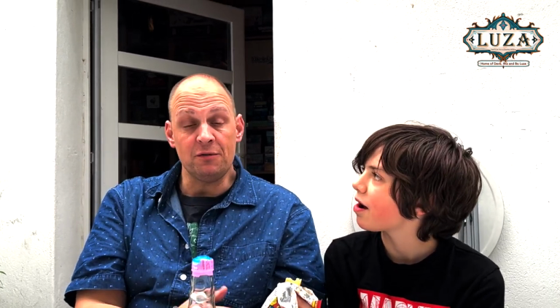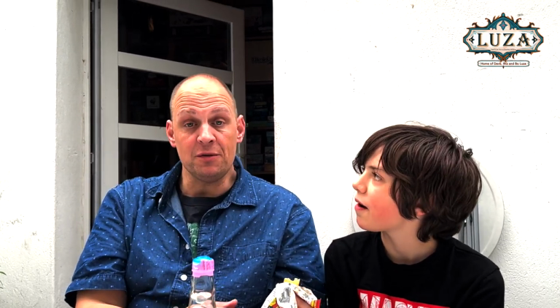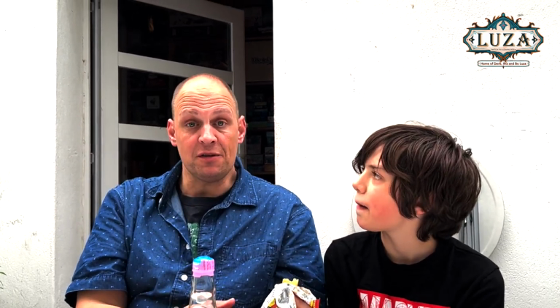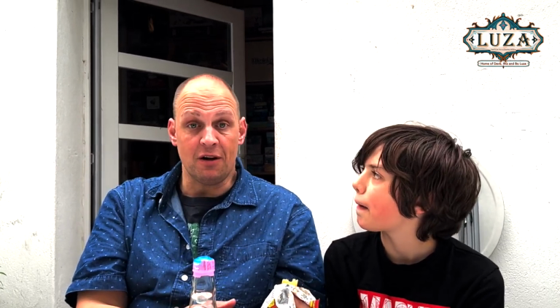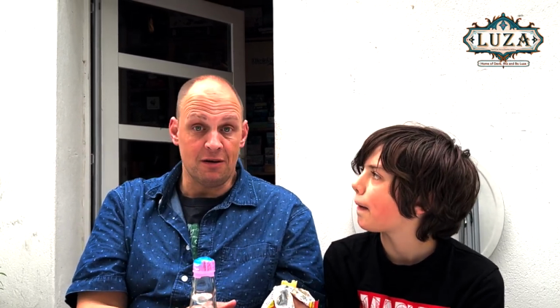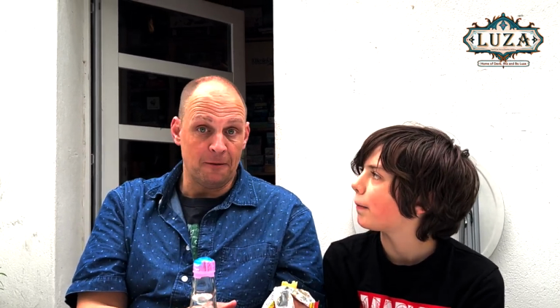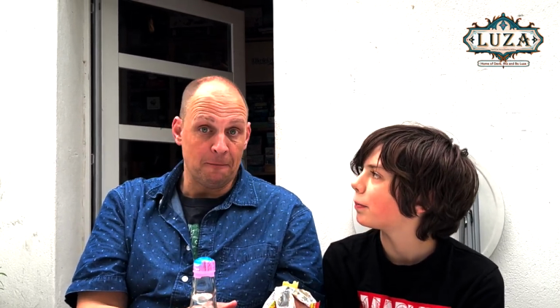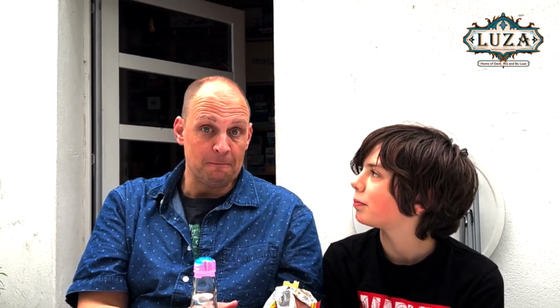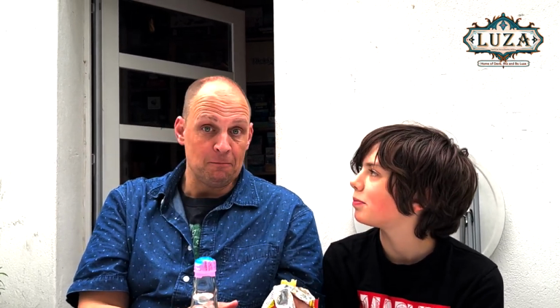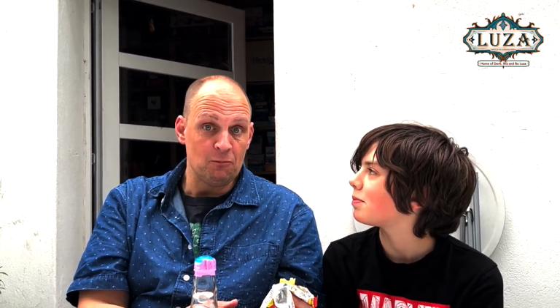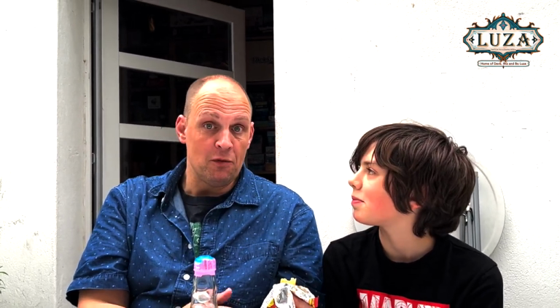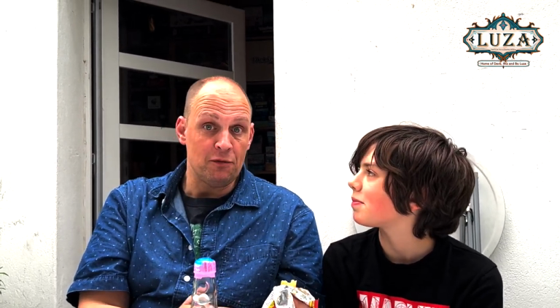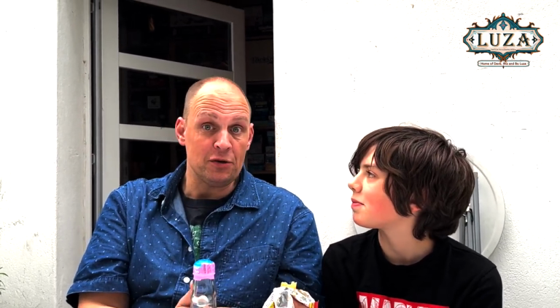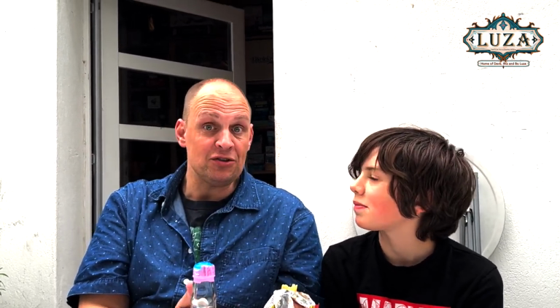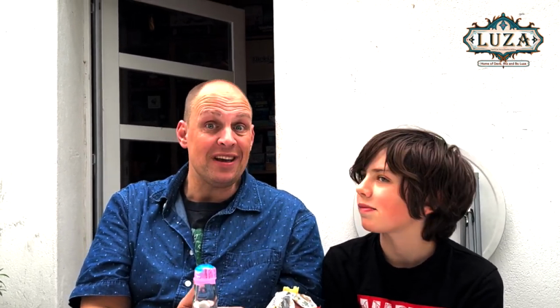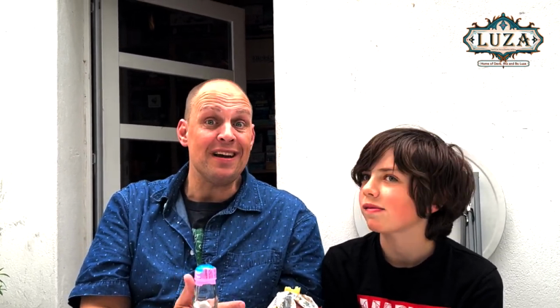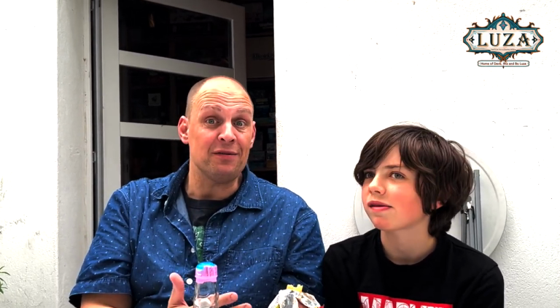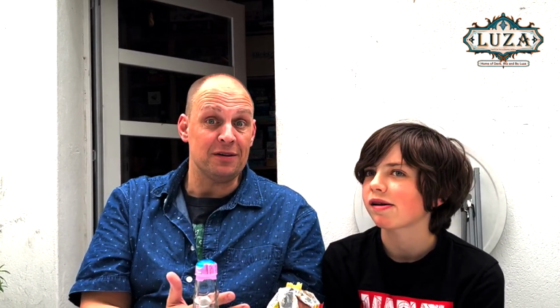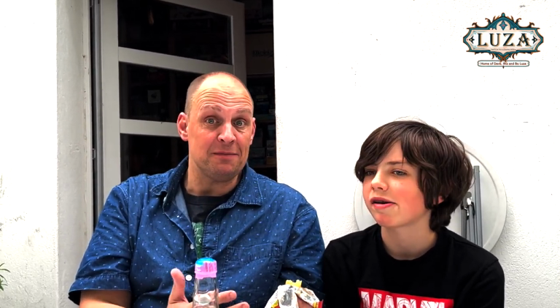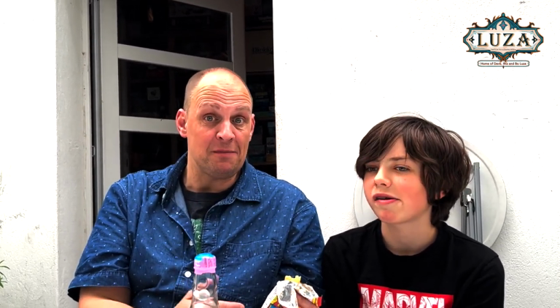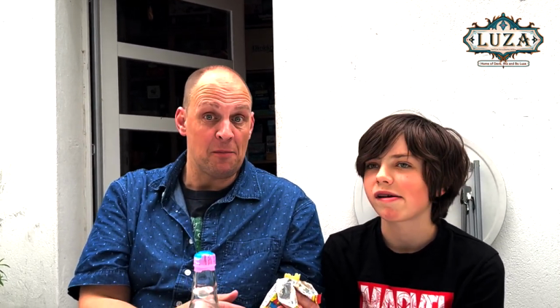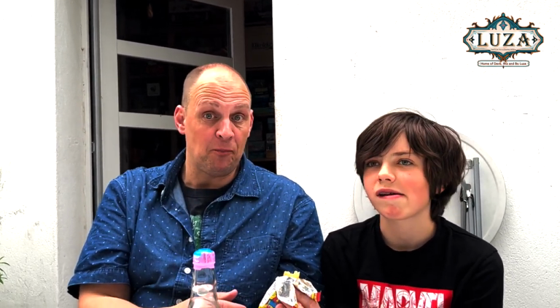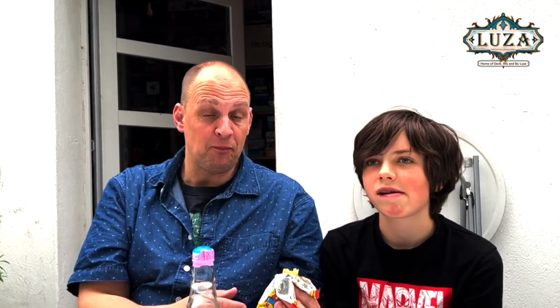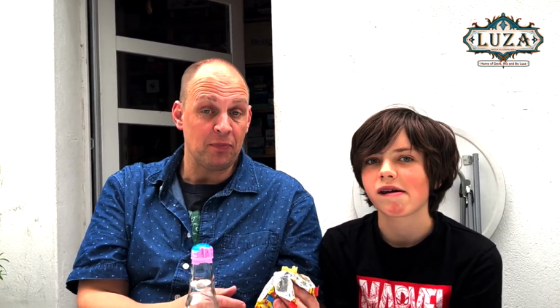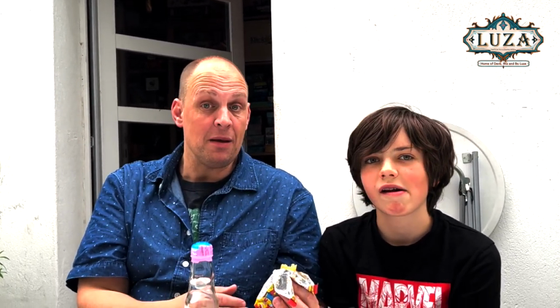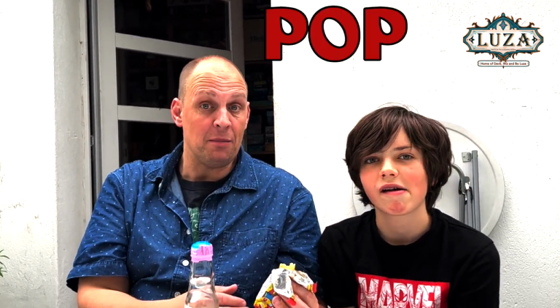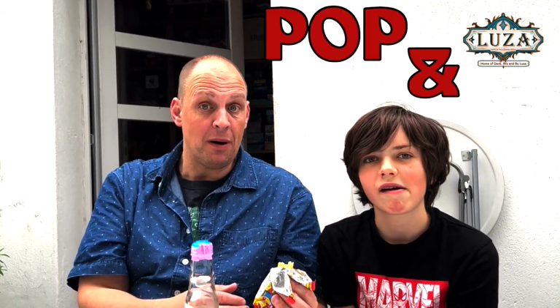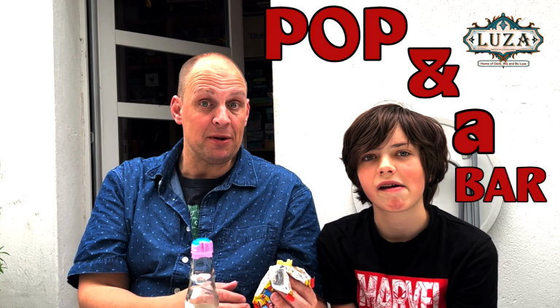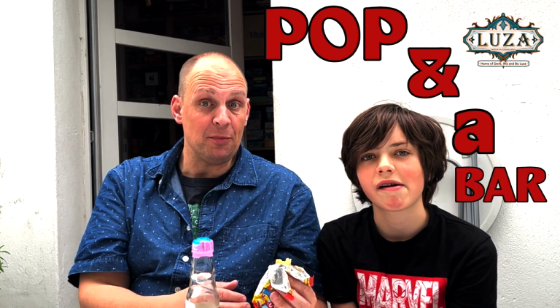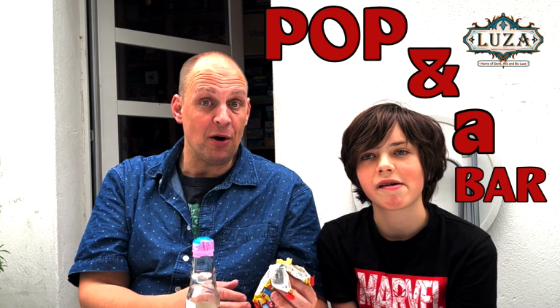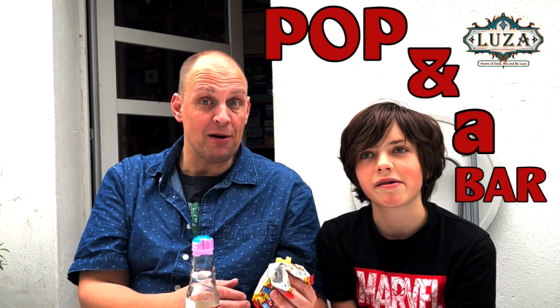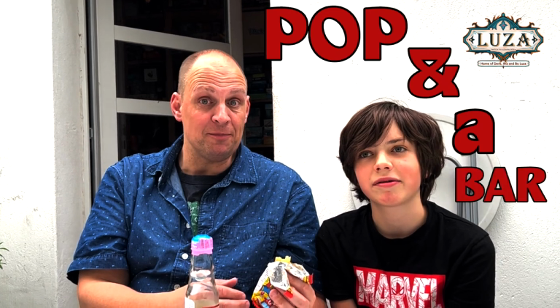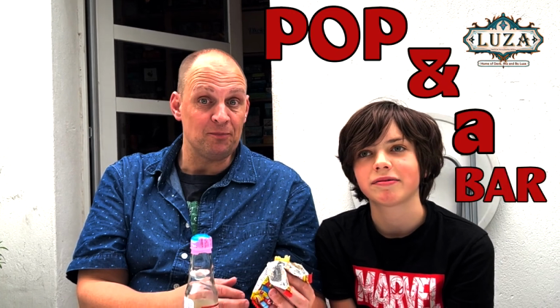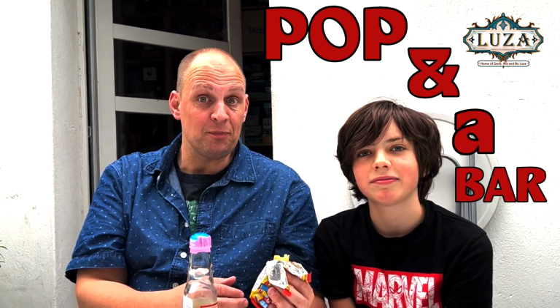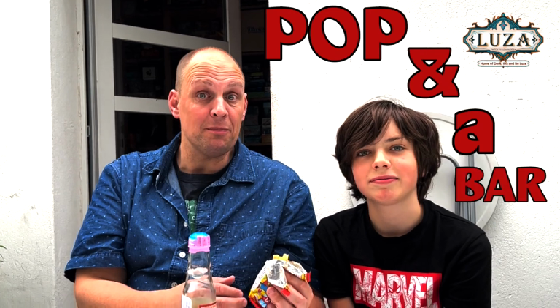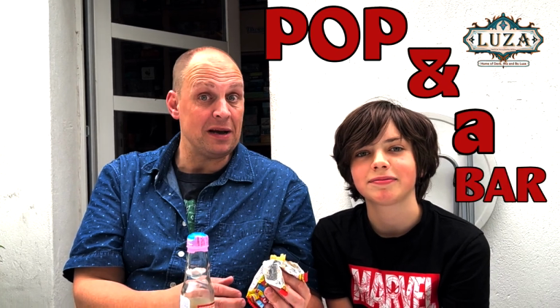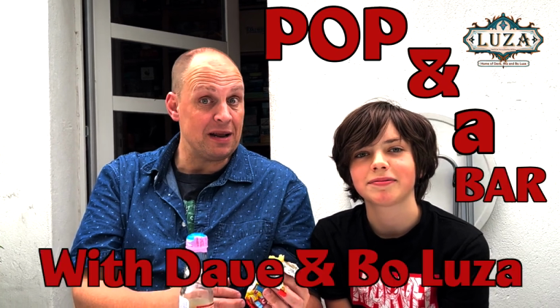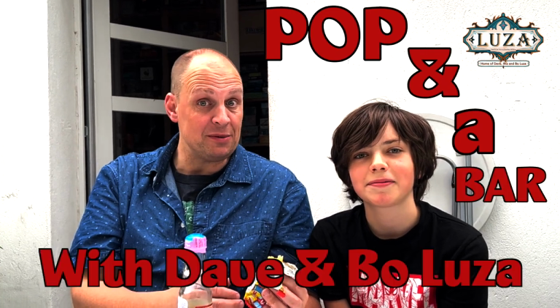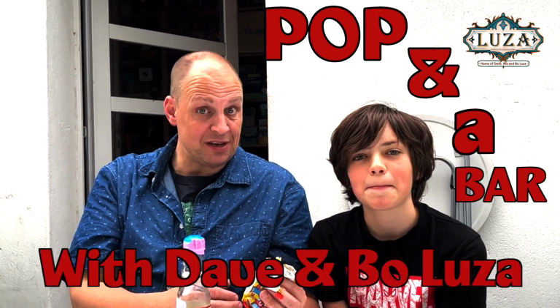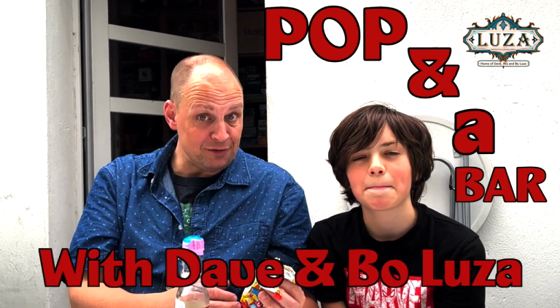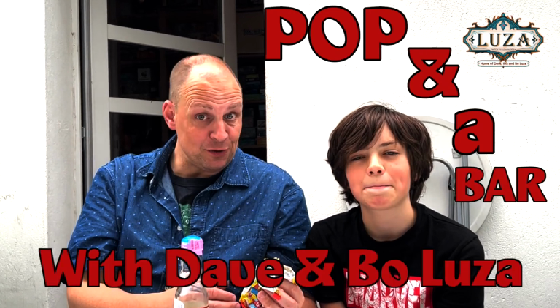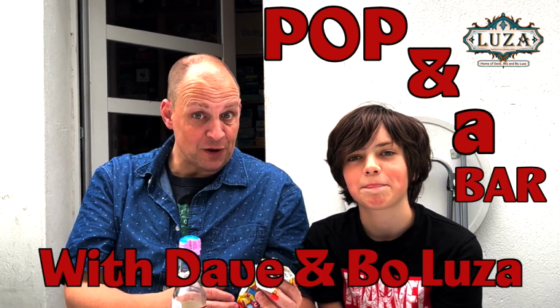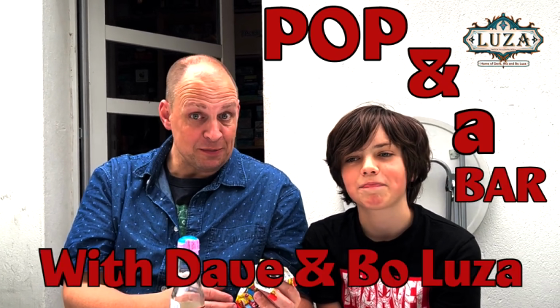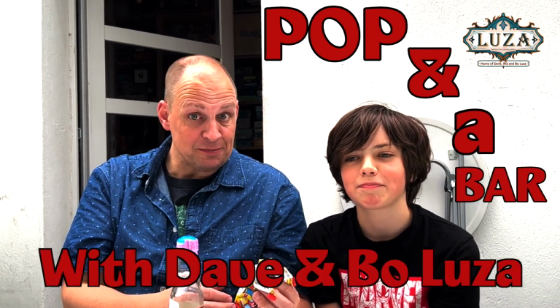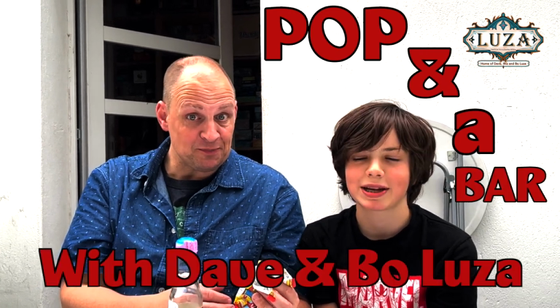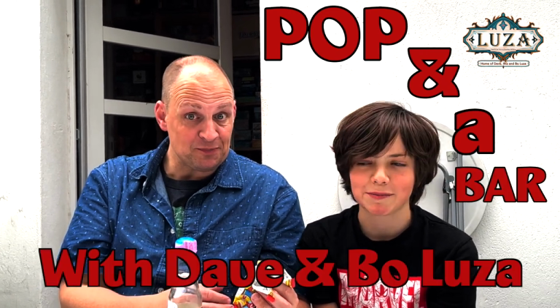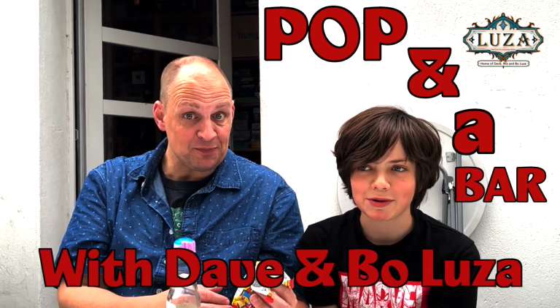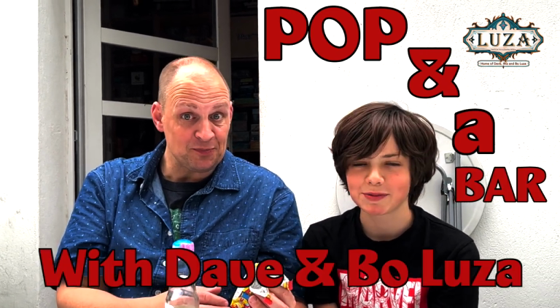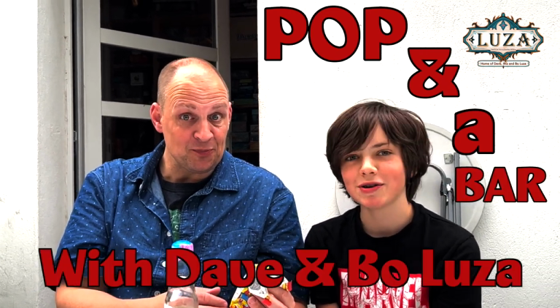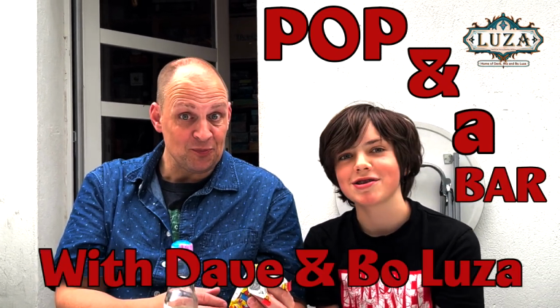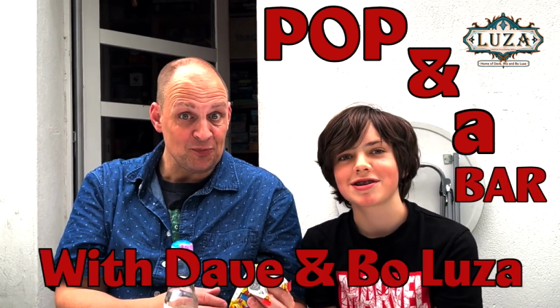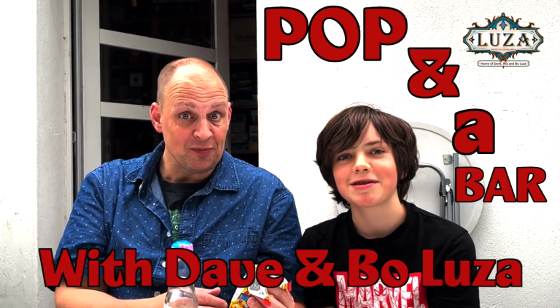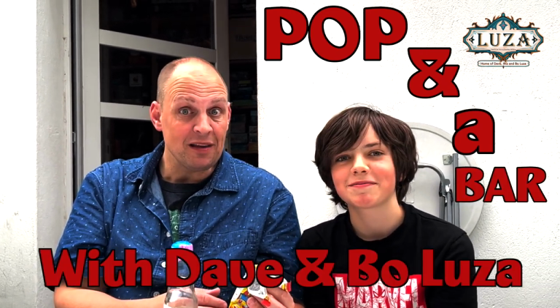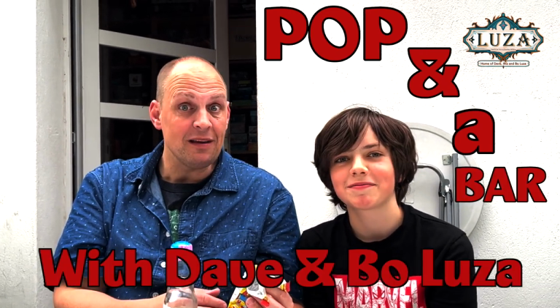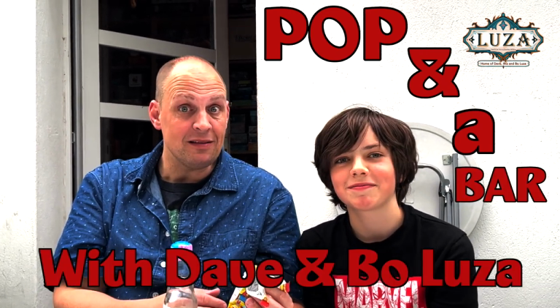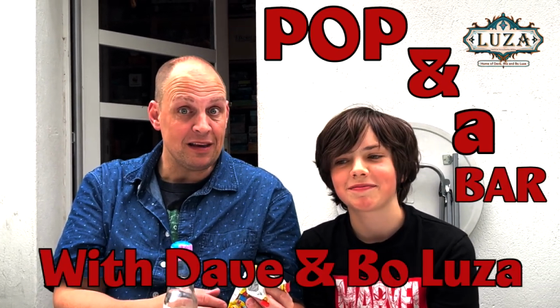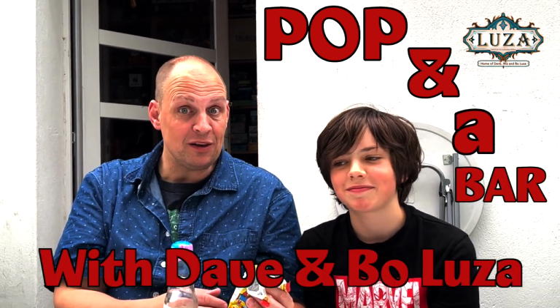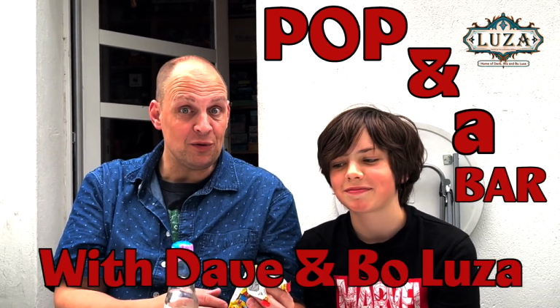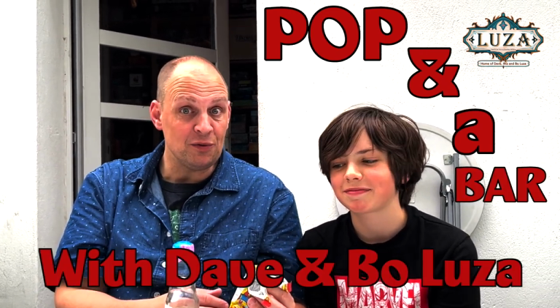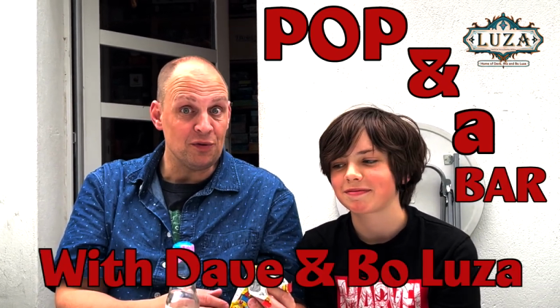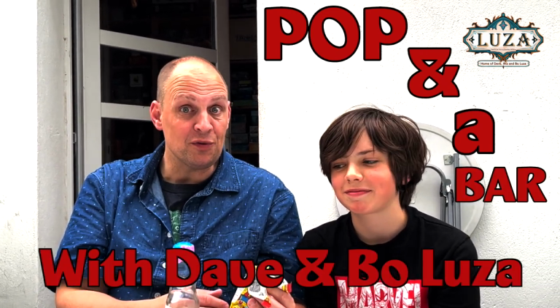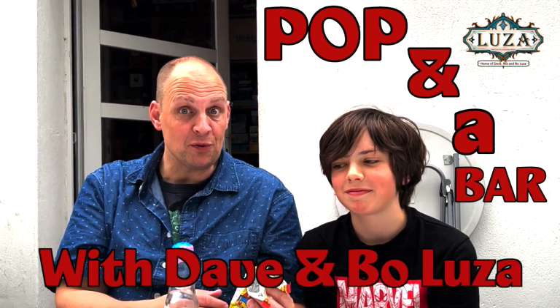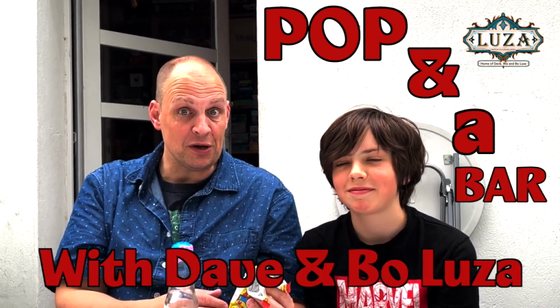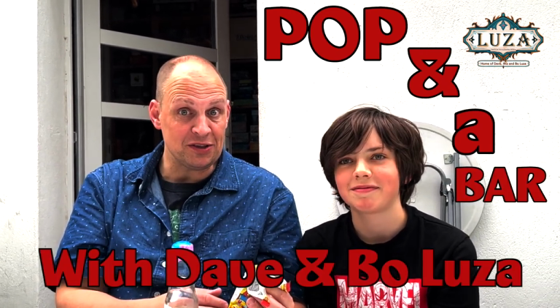This was our first ever pop in the bar. My name is Dave Luzin. My name is Paul Luzin. Thank you for watching.